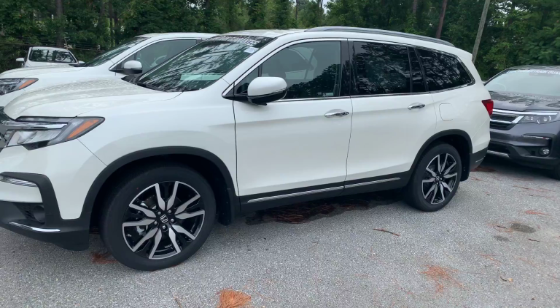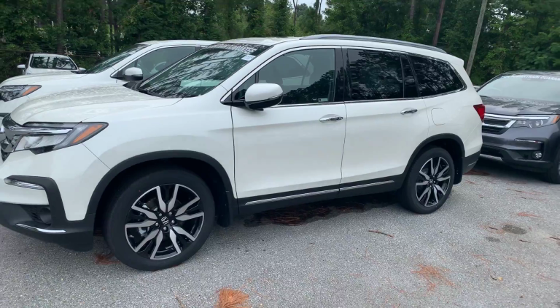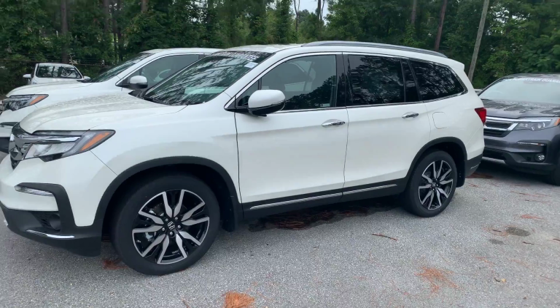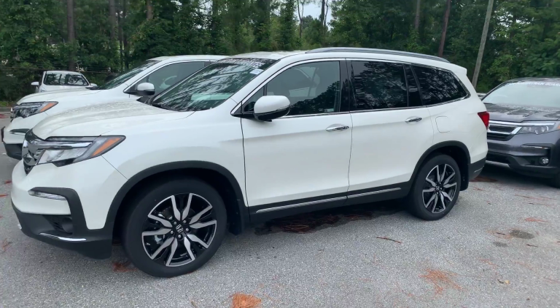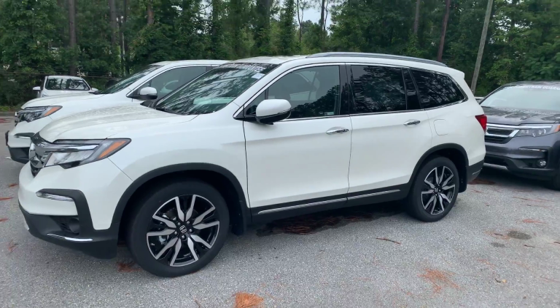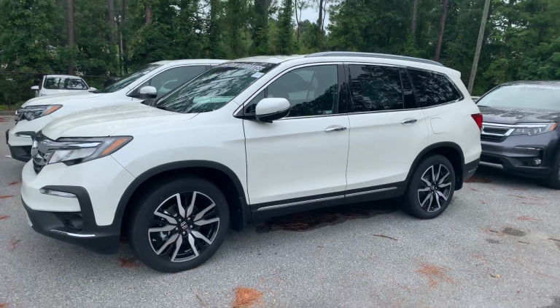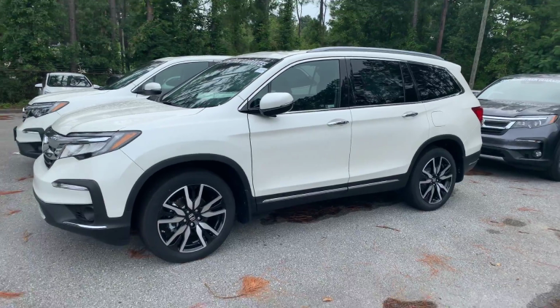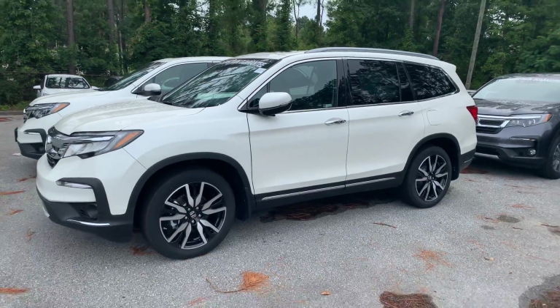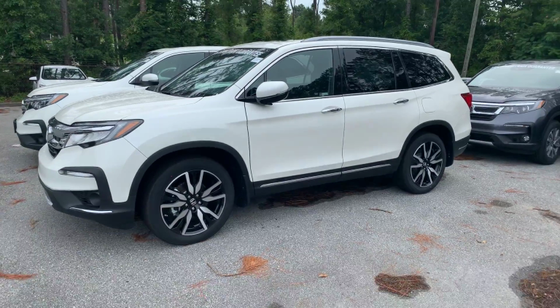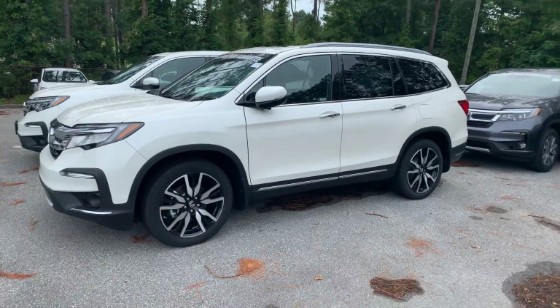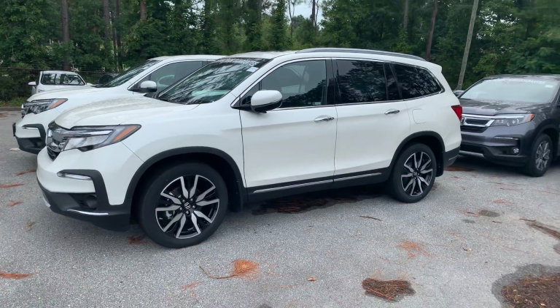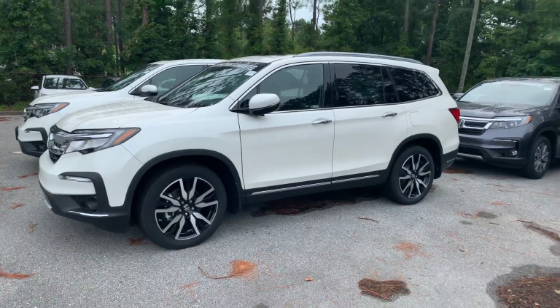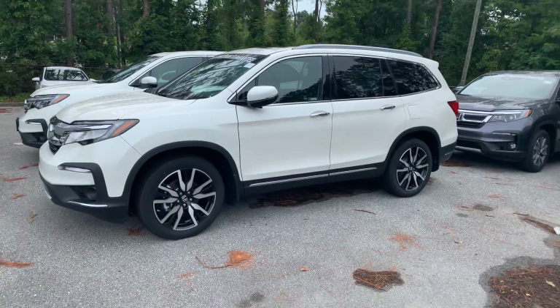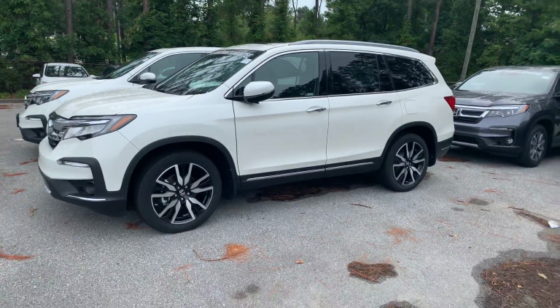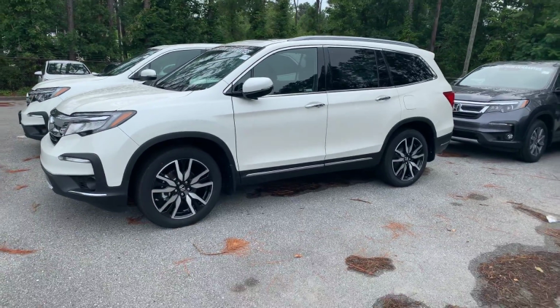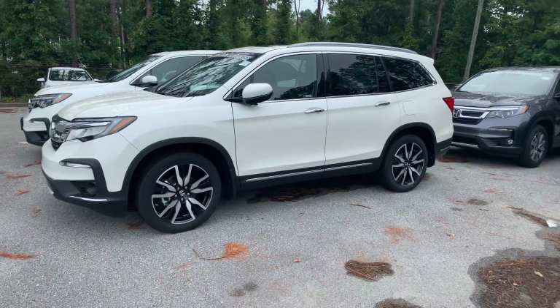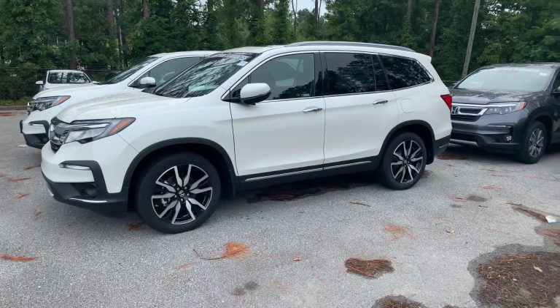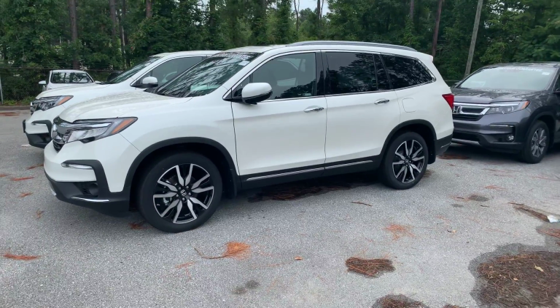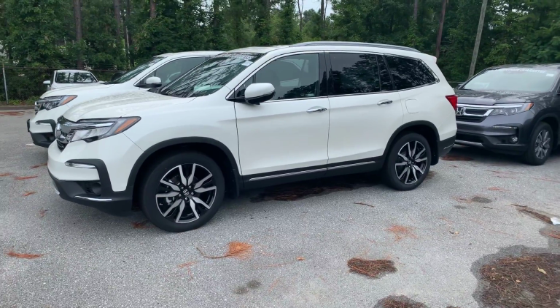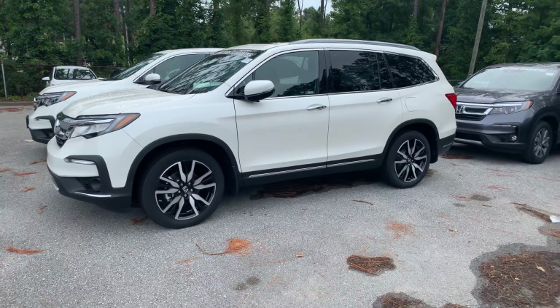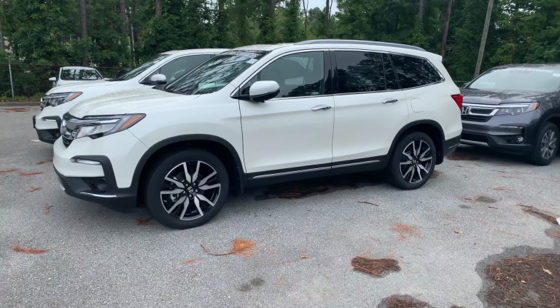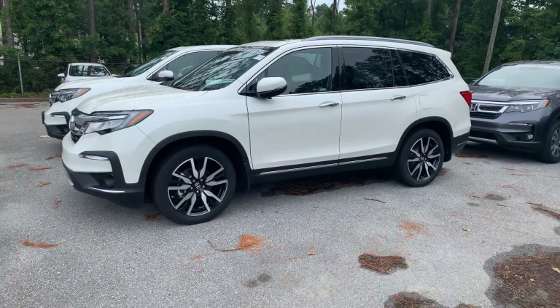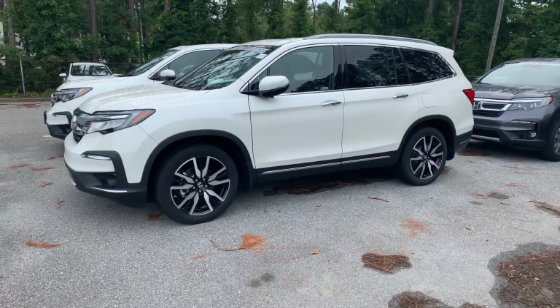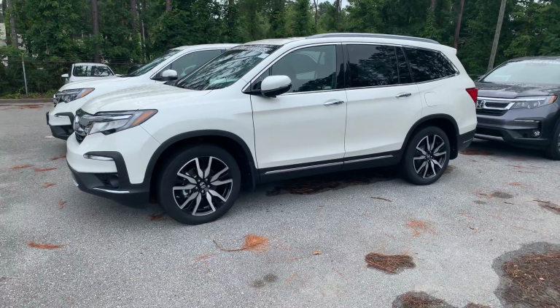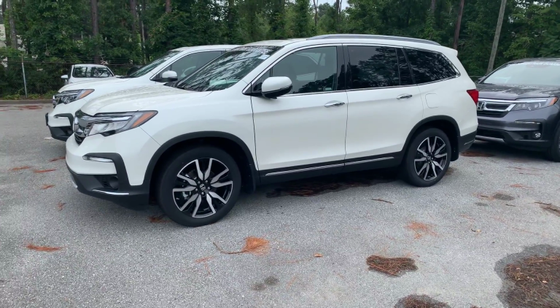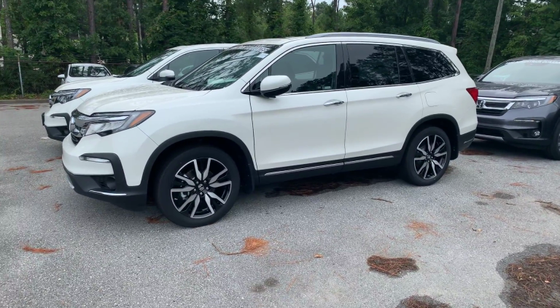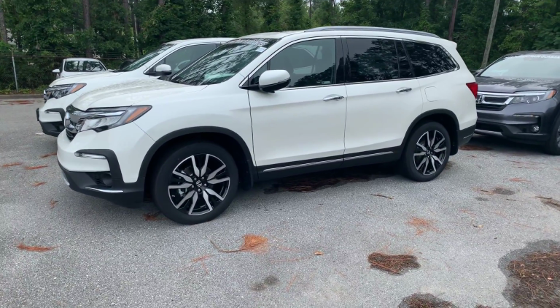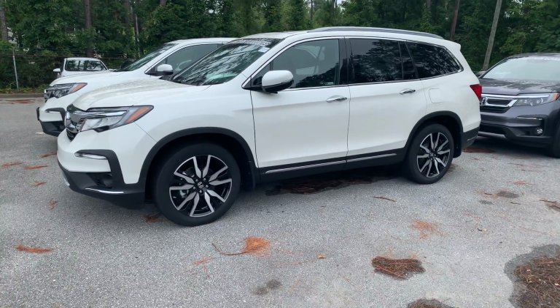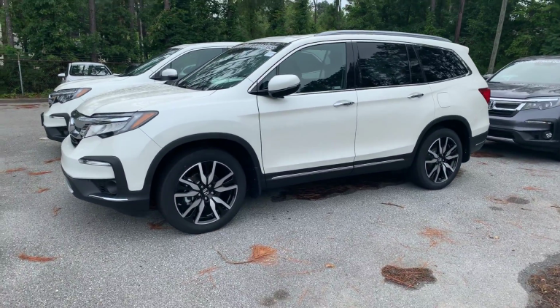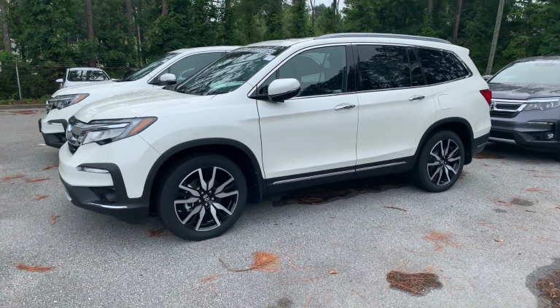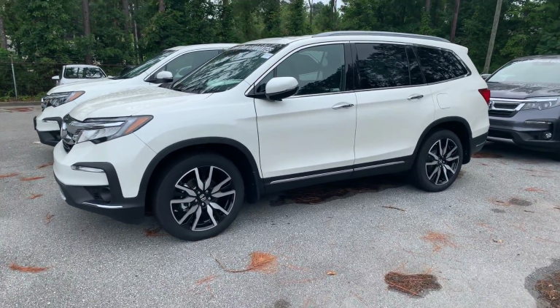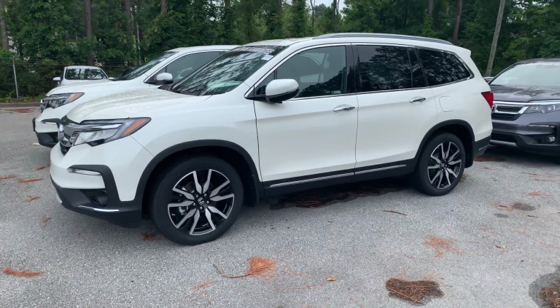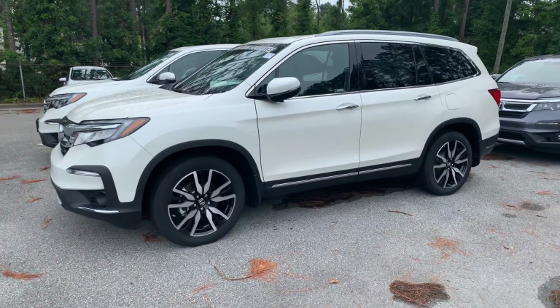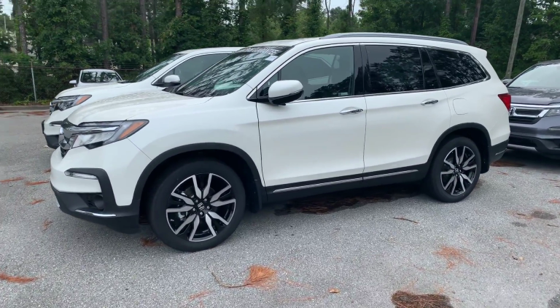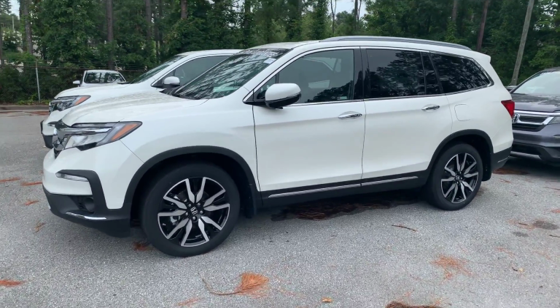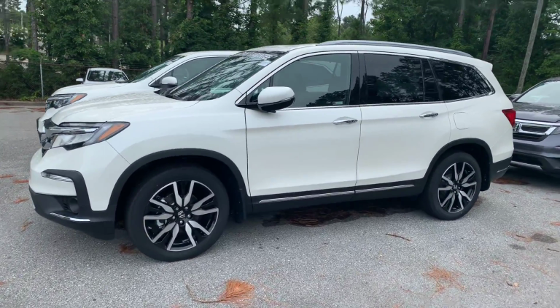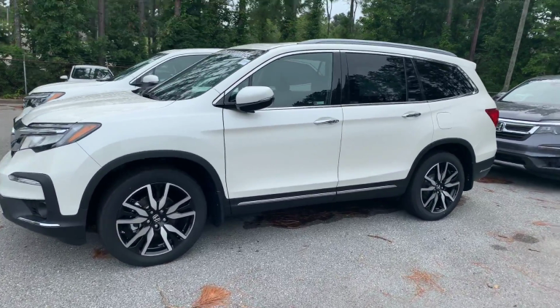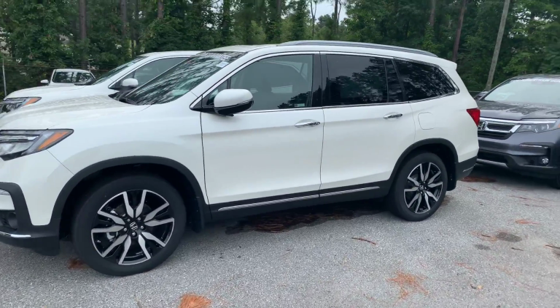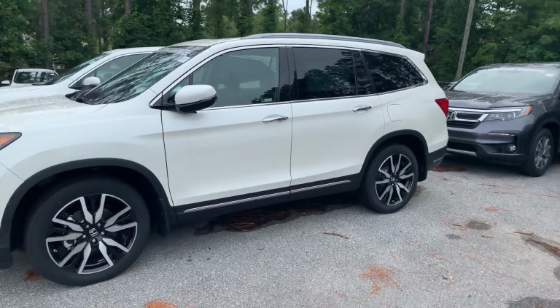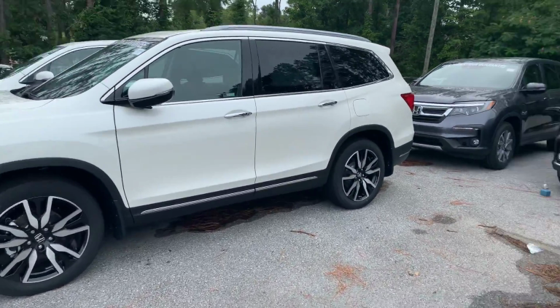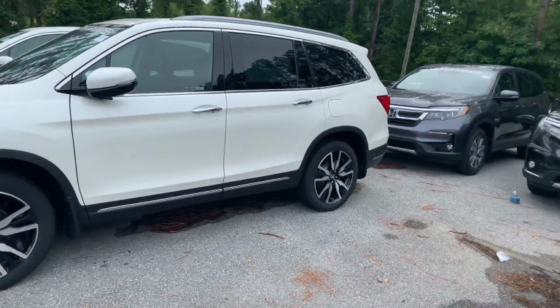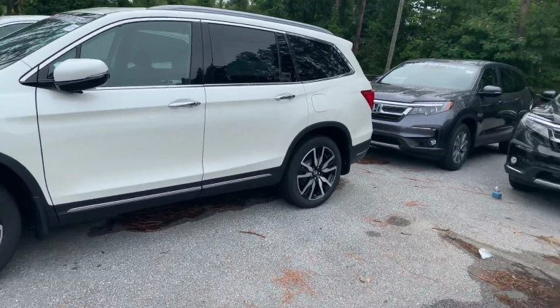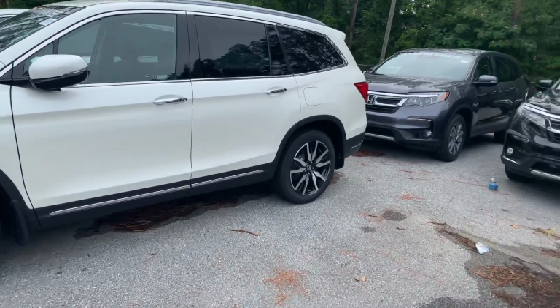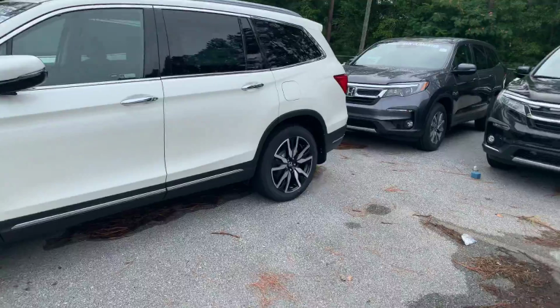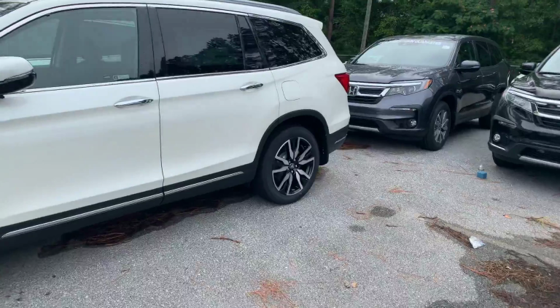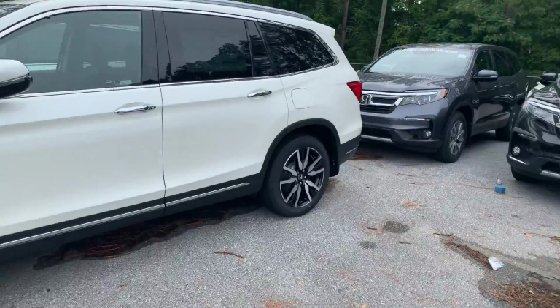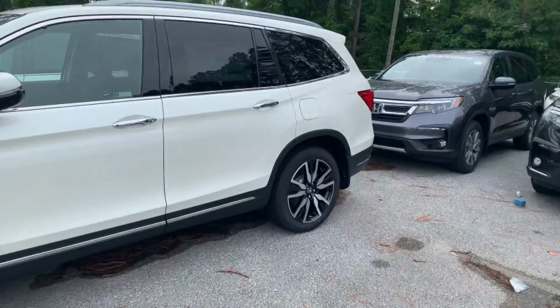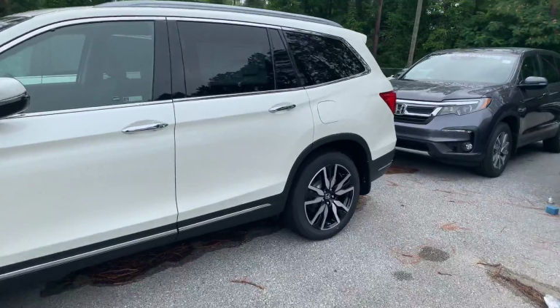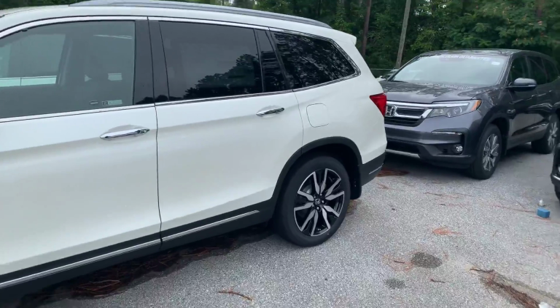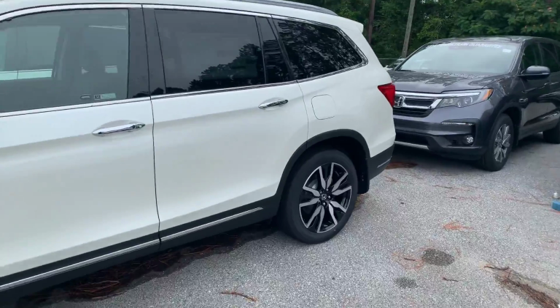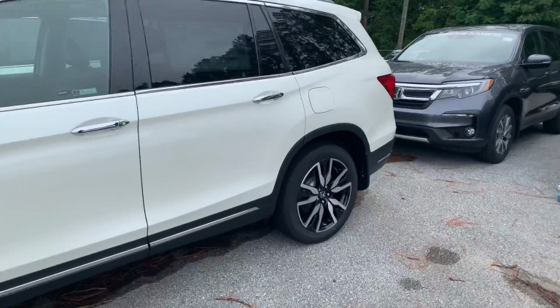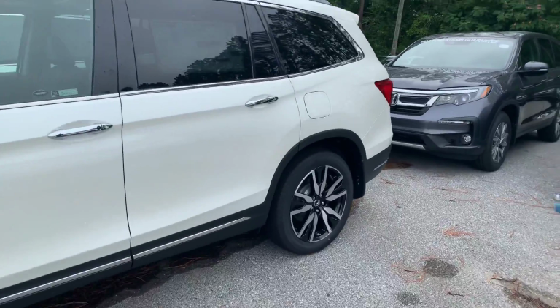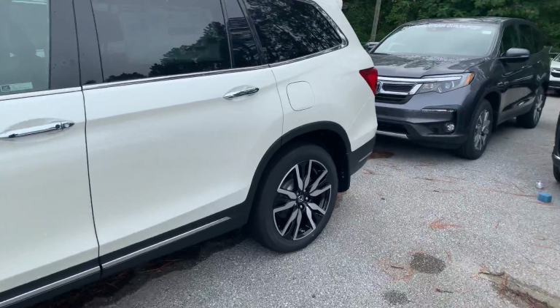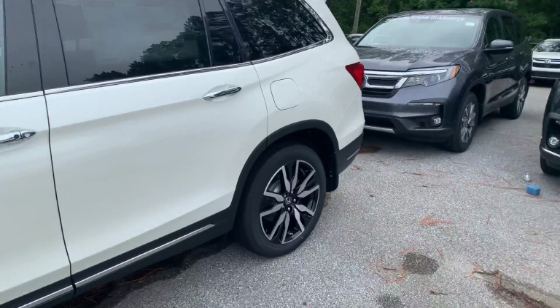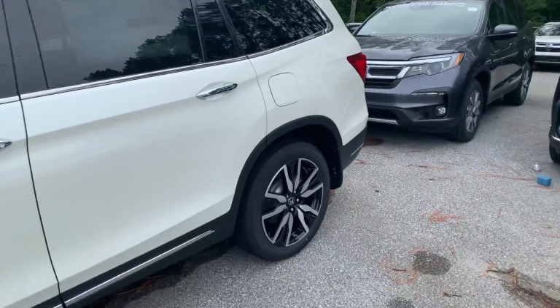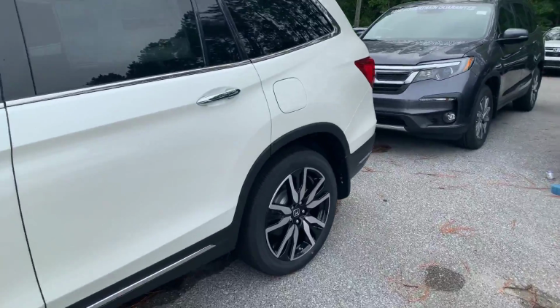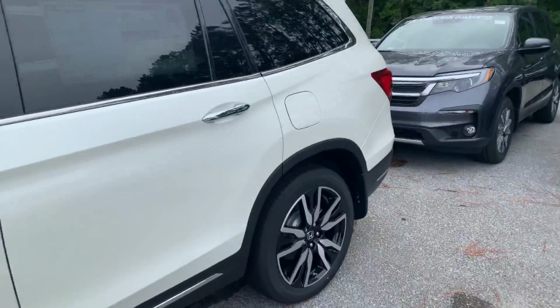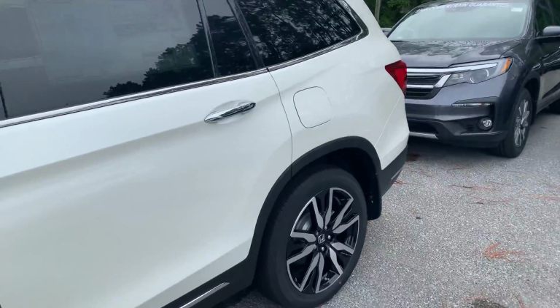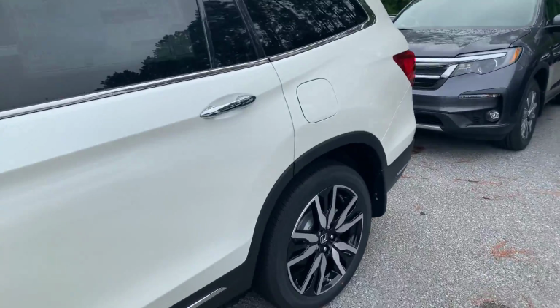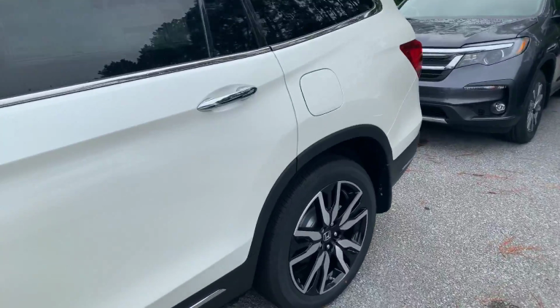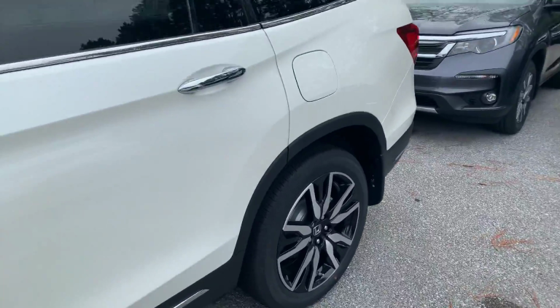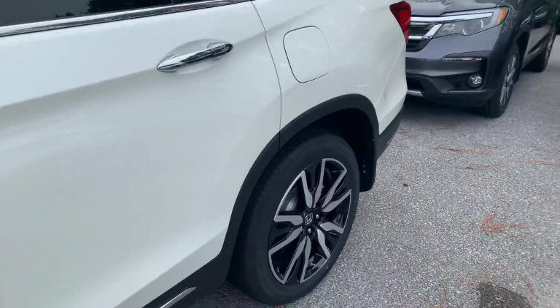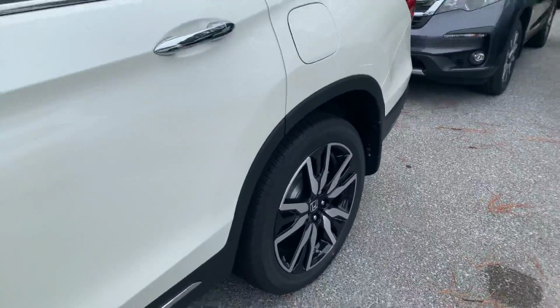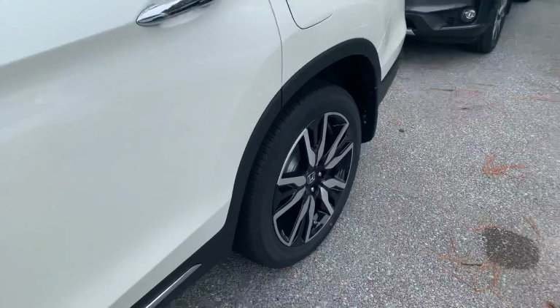Good morning, Tammy. This is Chris at Tamron Honda. This is the Elite Pilot you were looking at — the white diamond pearl with the black interior.